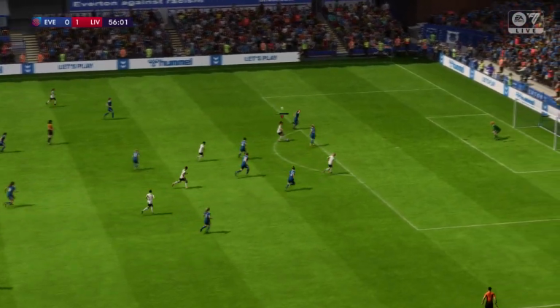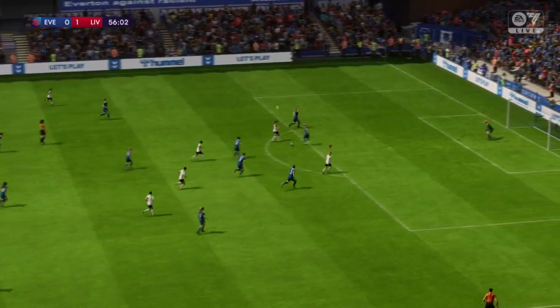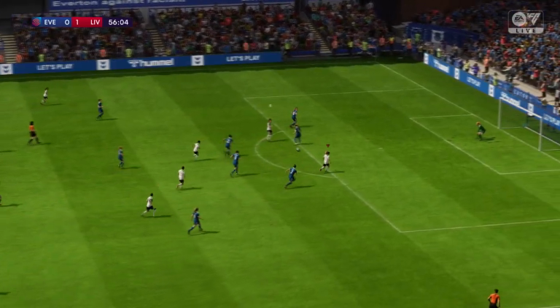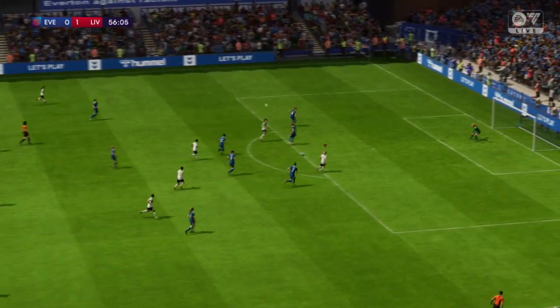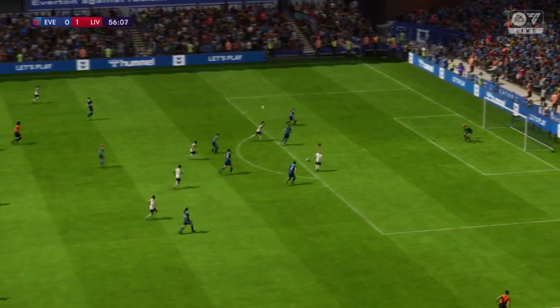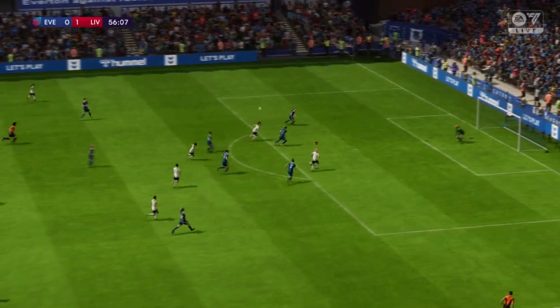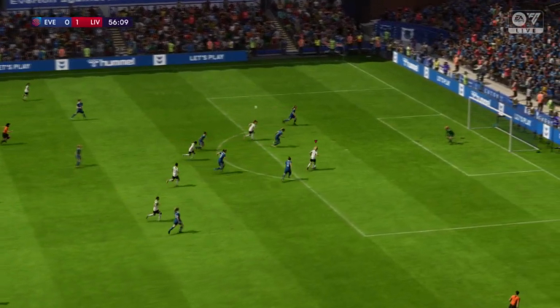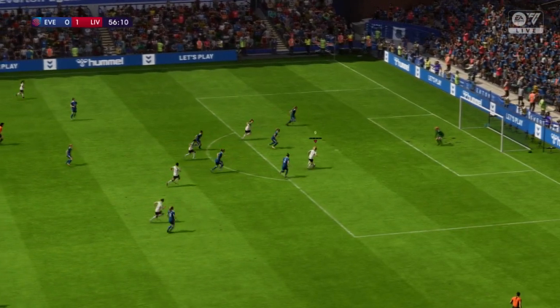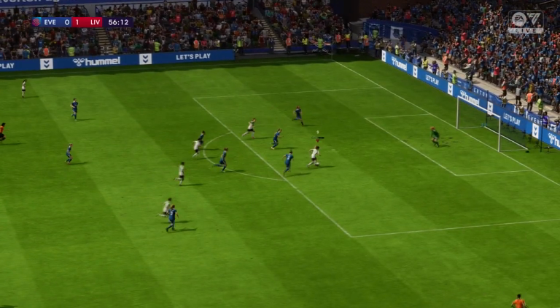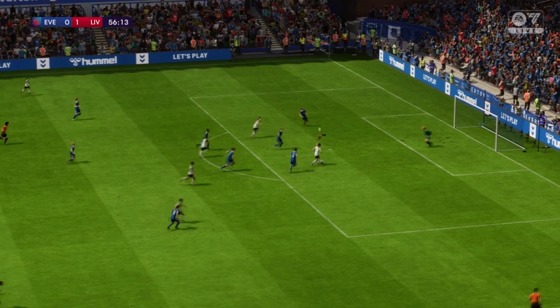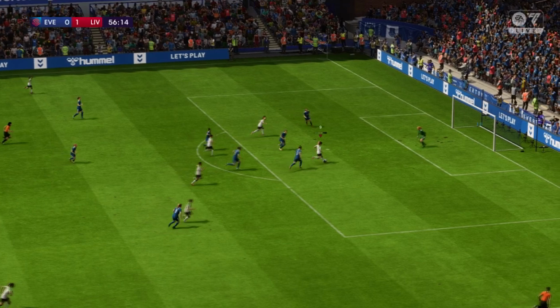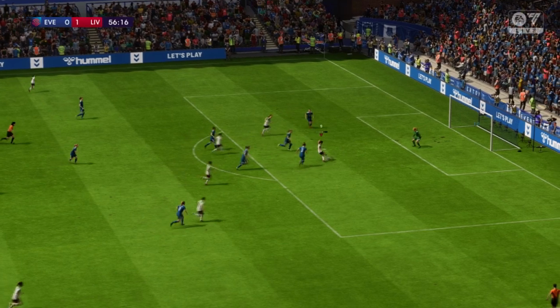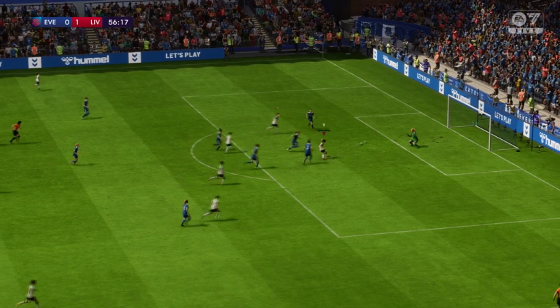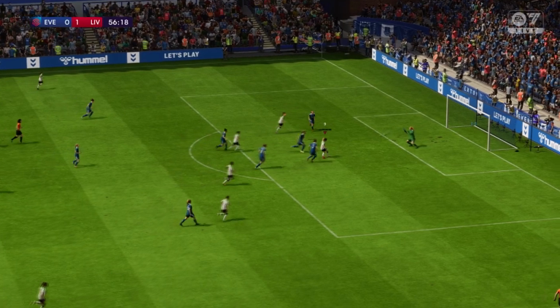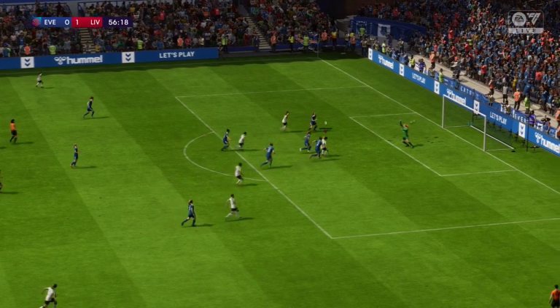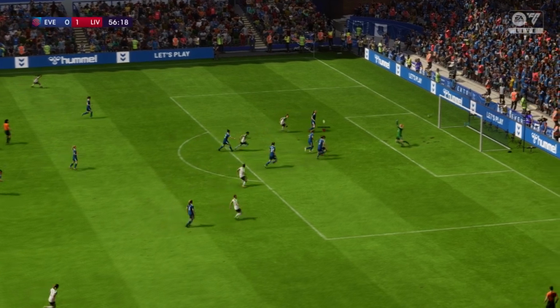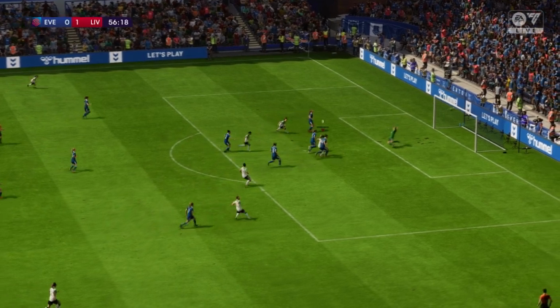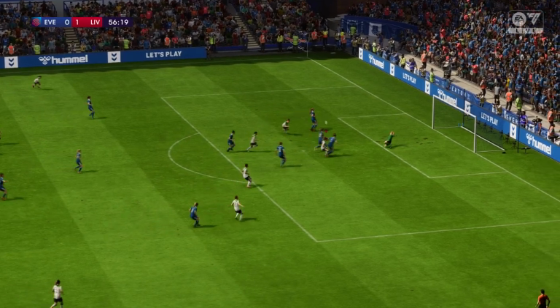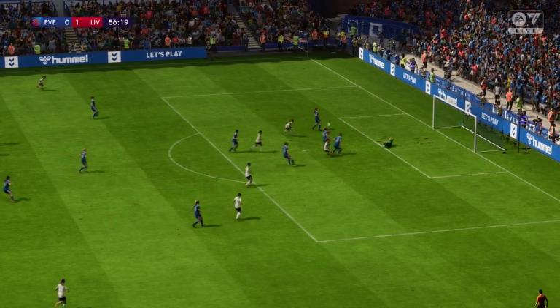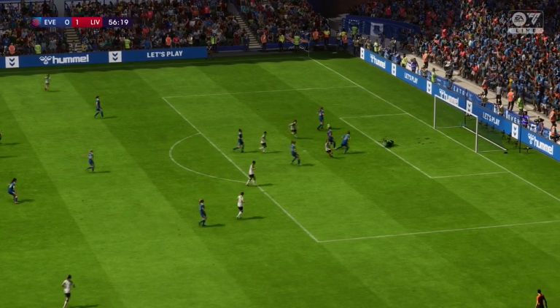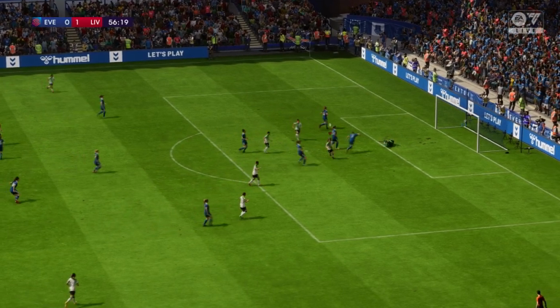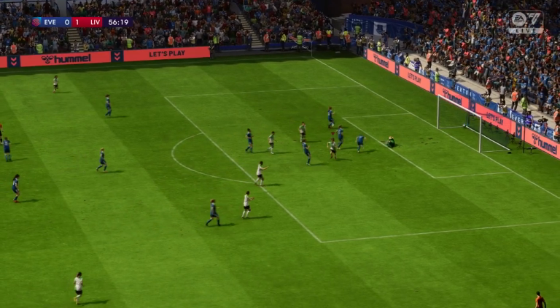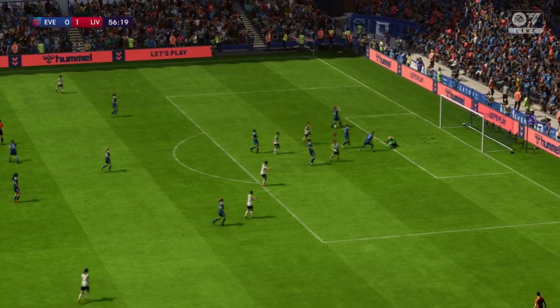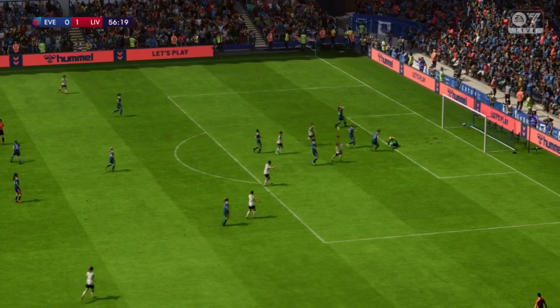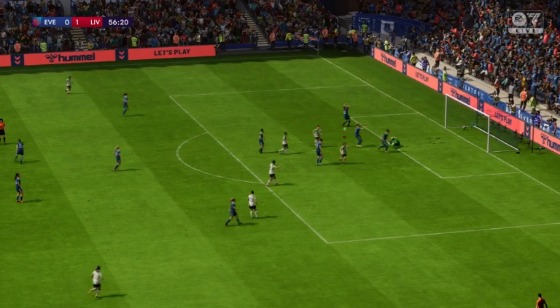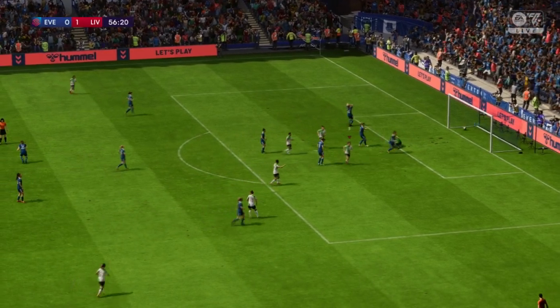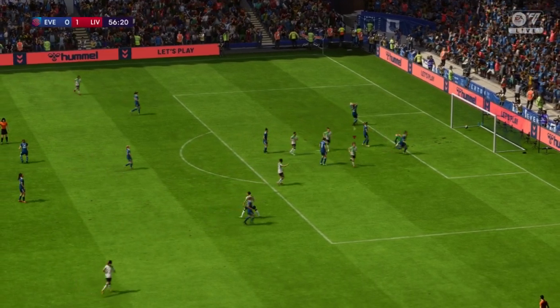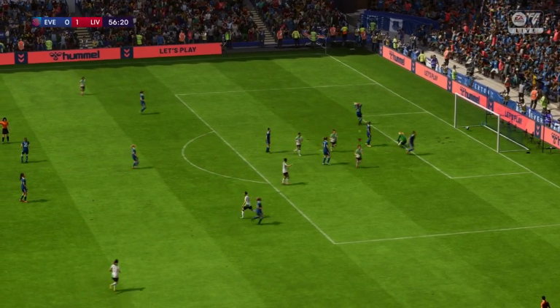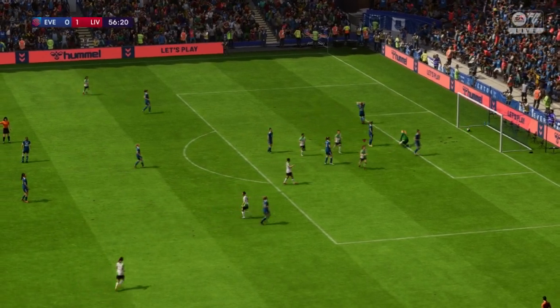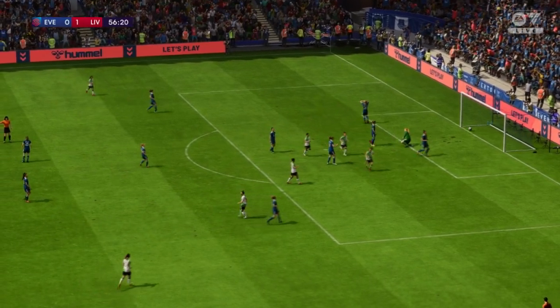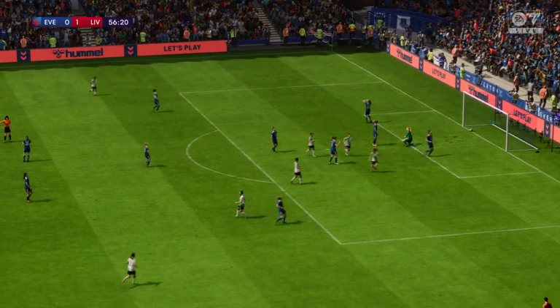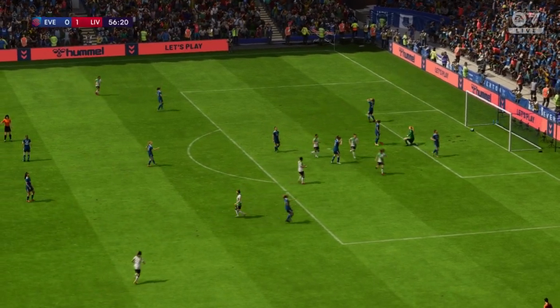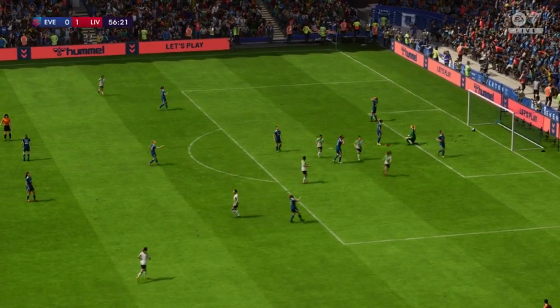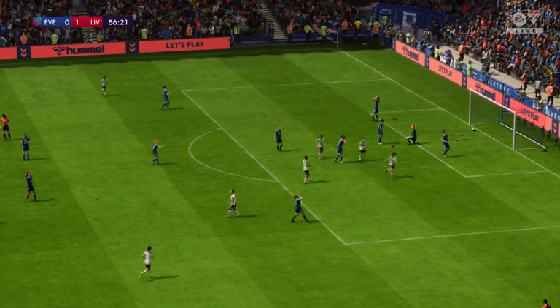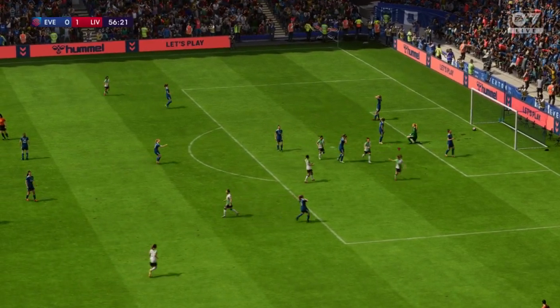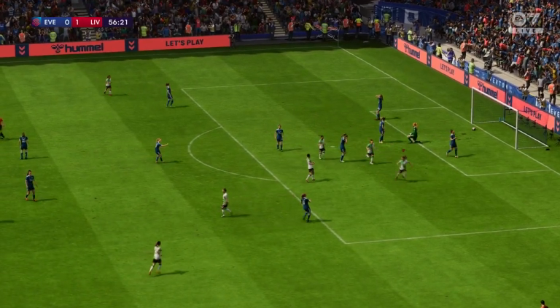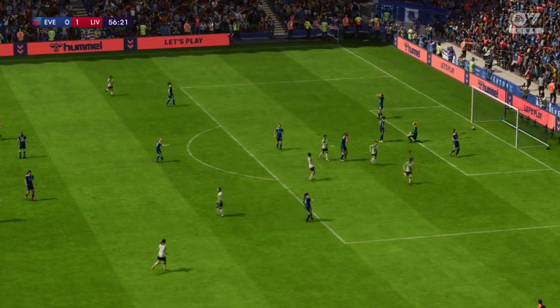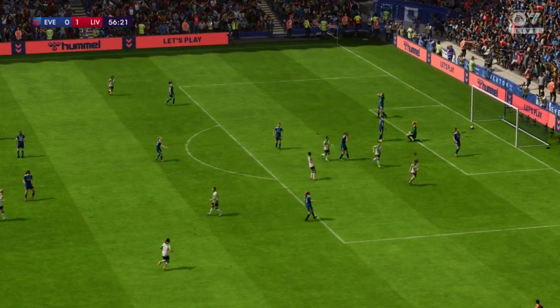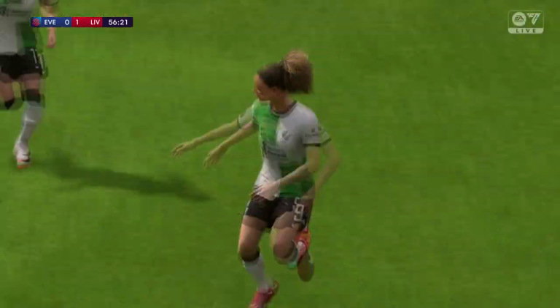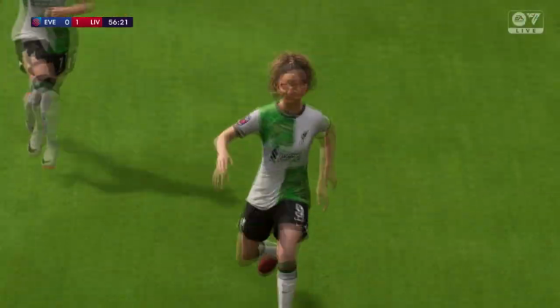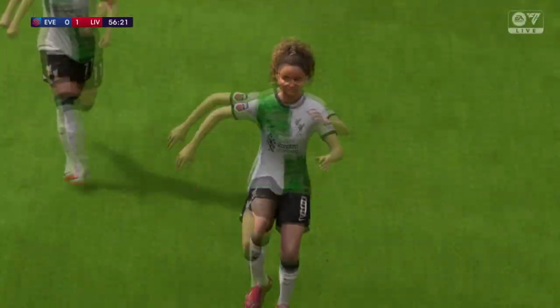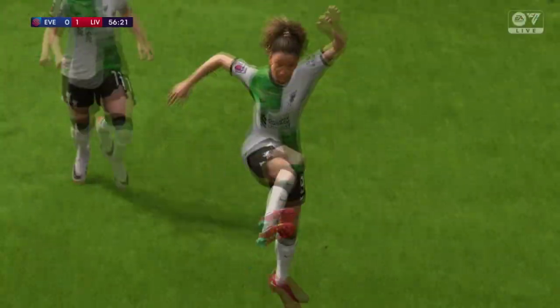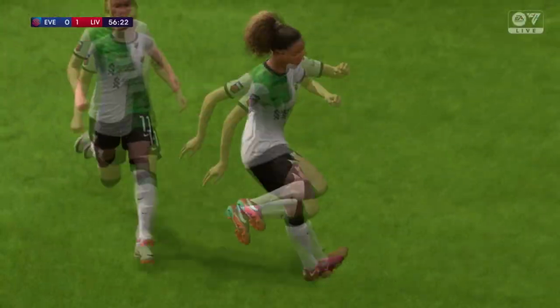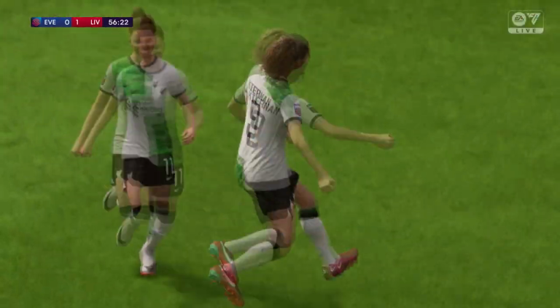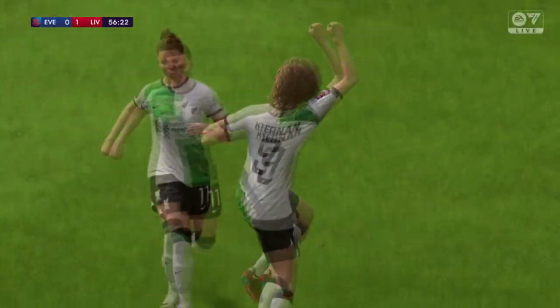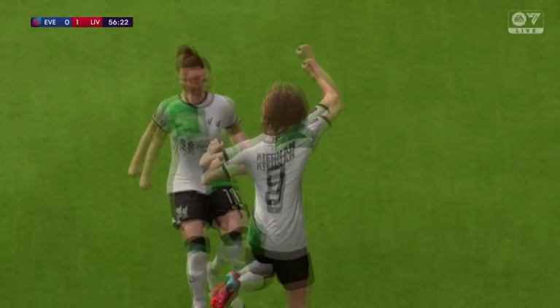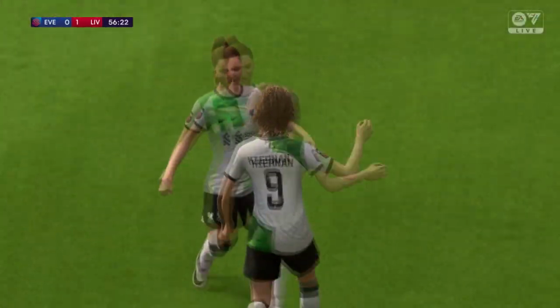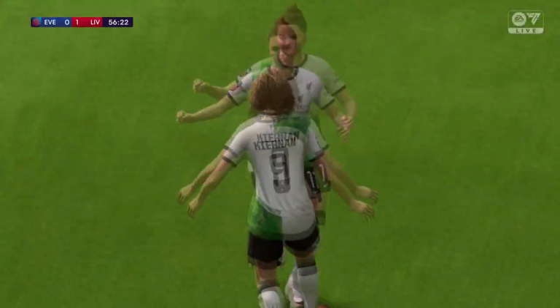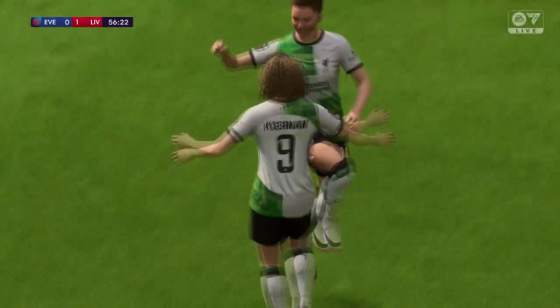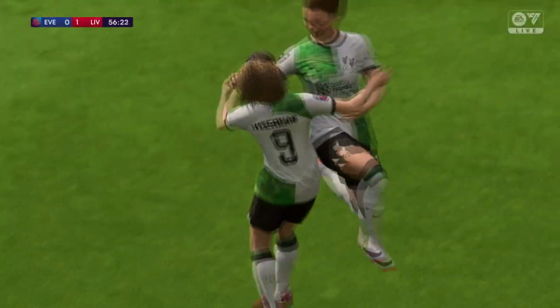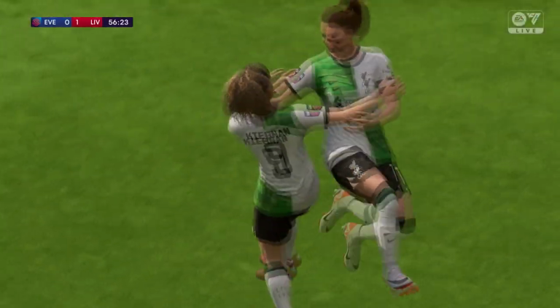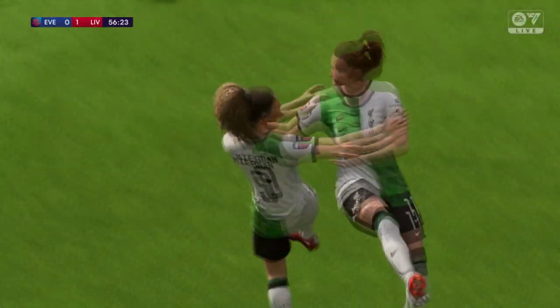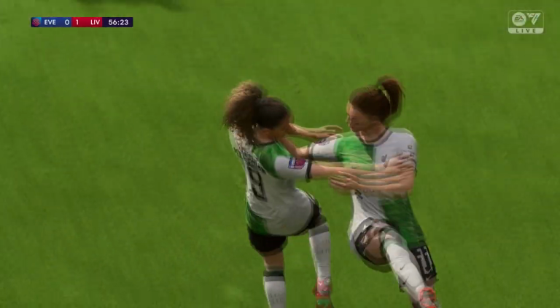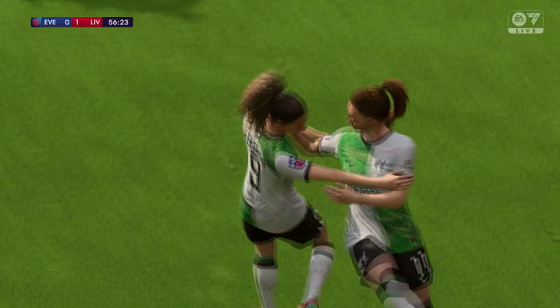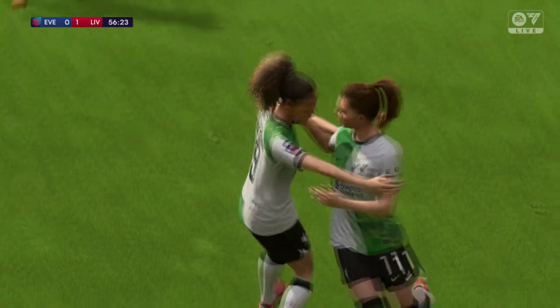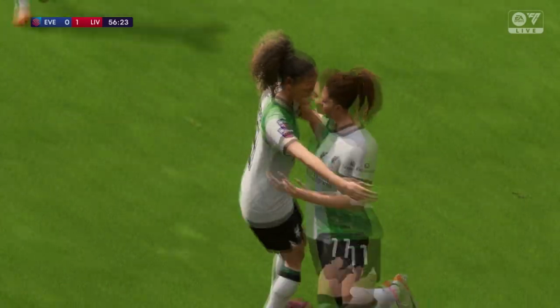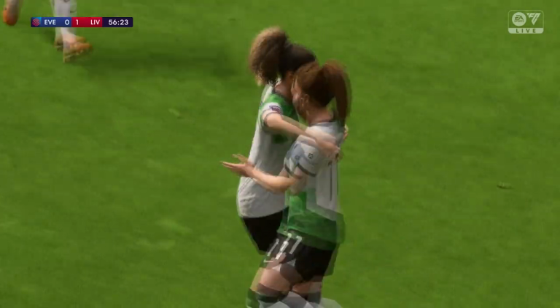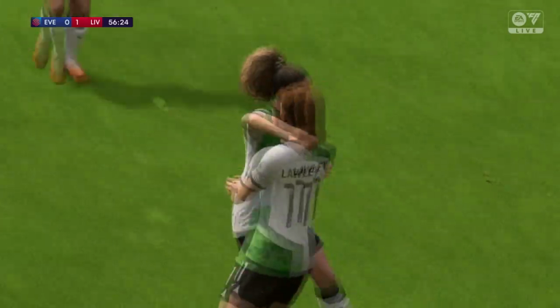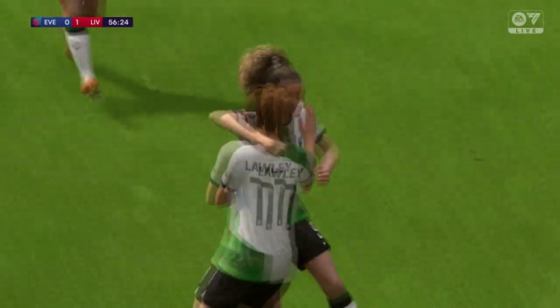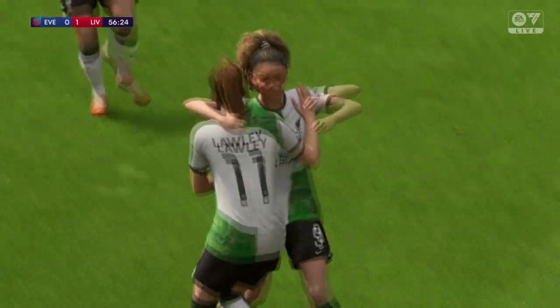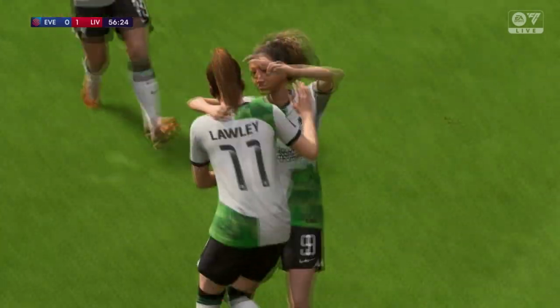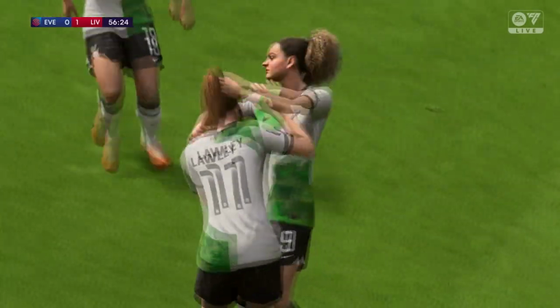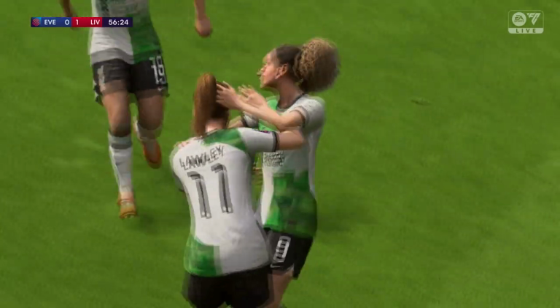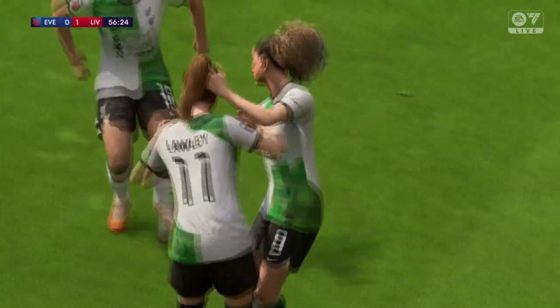That's a fine looking pass — chance here and it's in for Liverpool. Is there a way back for the opposition now?